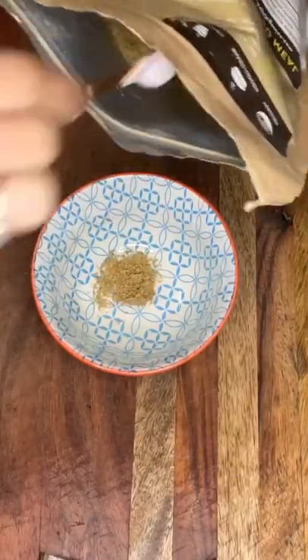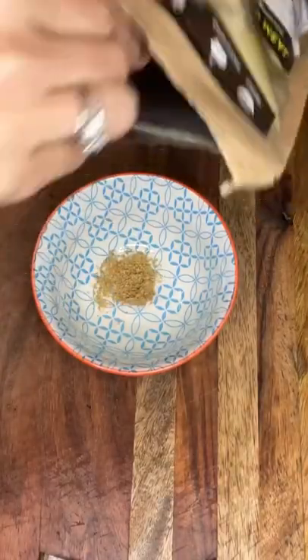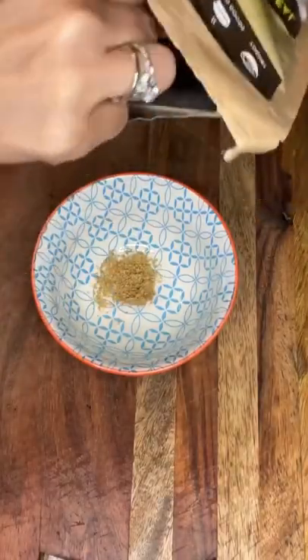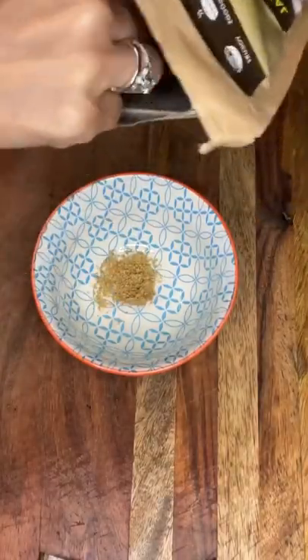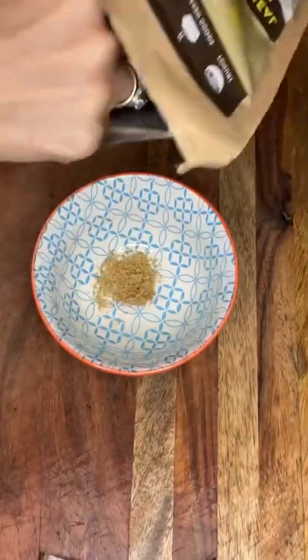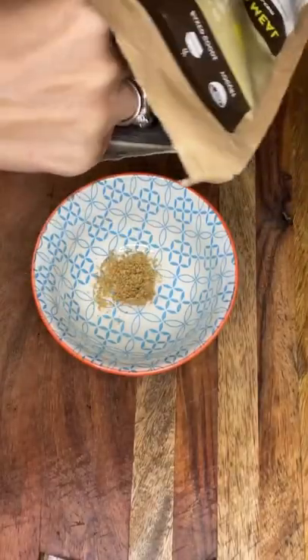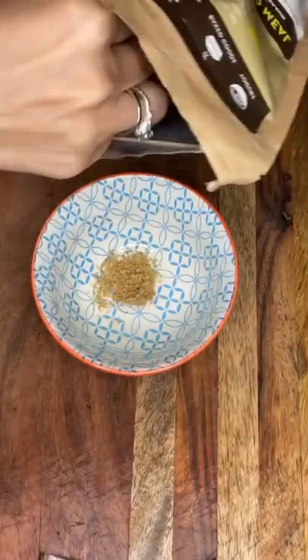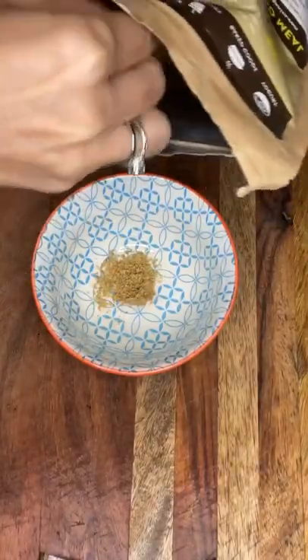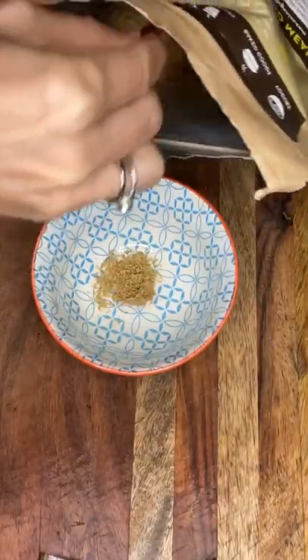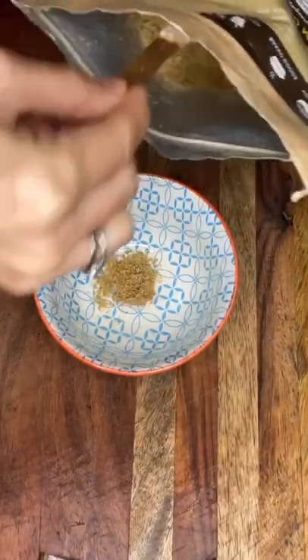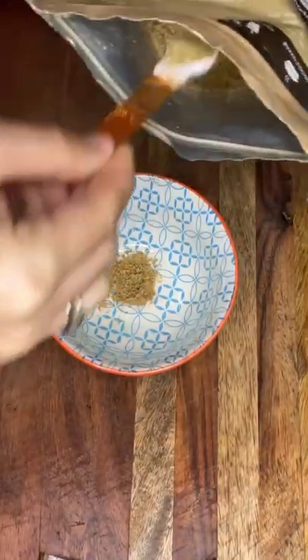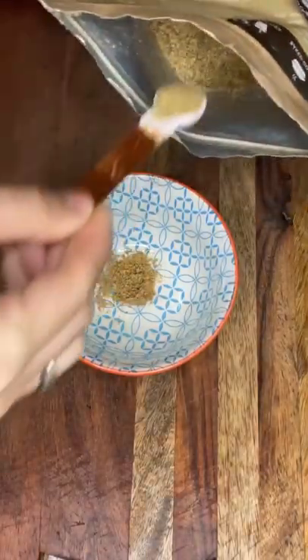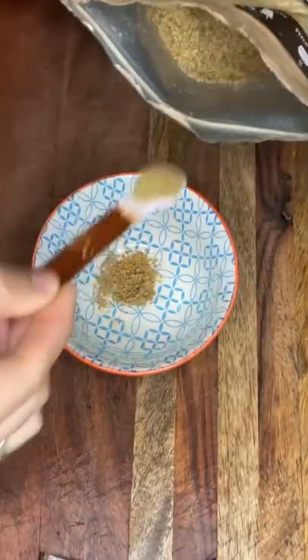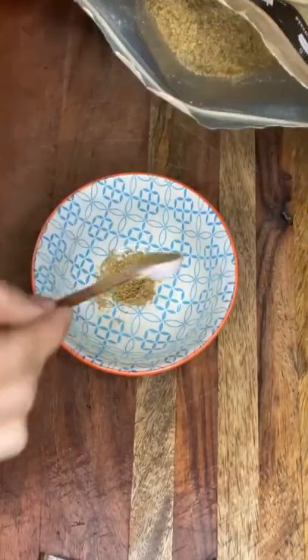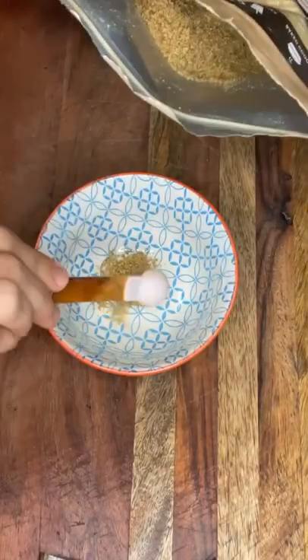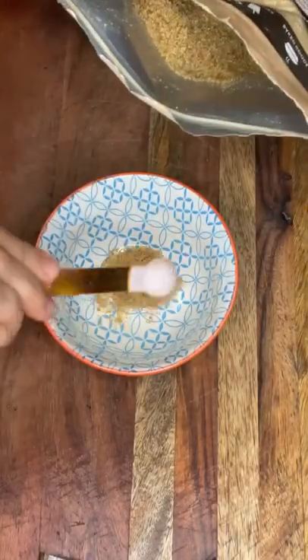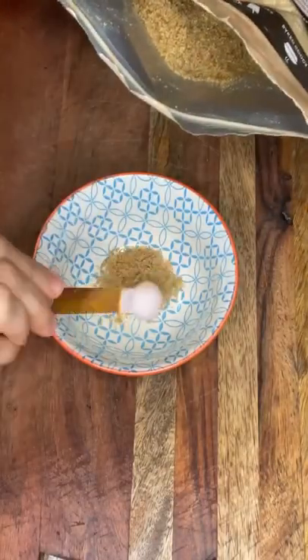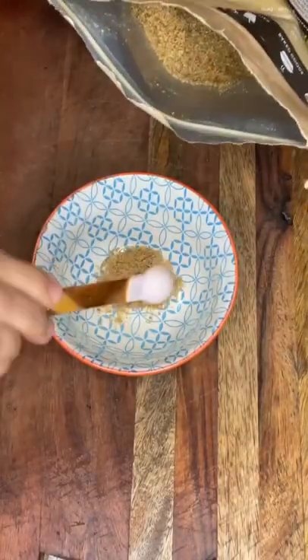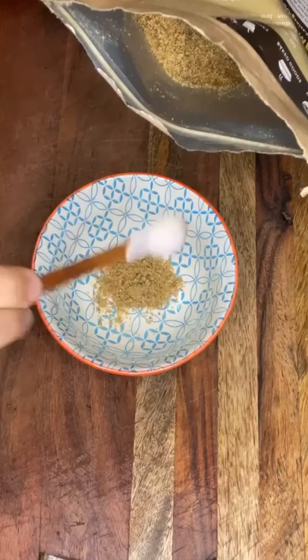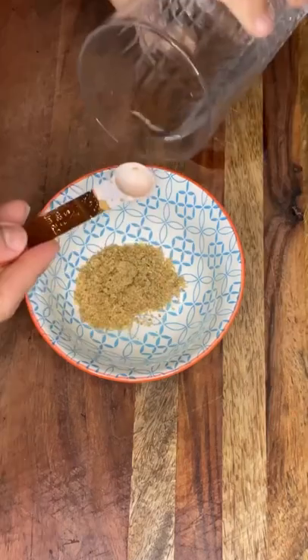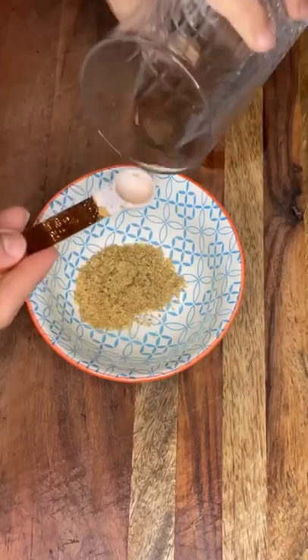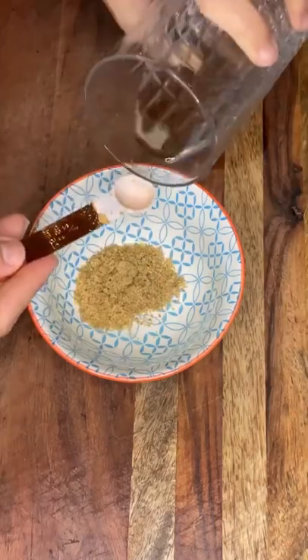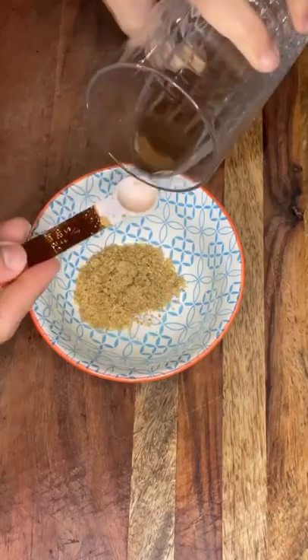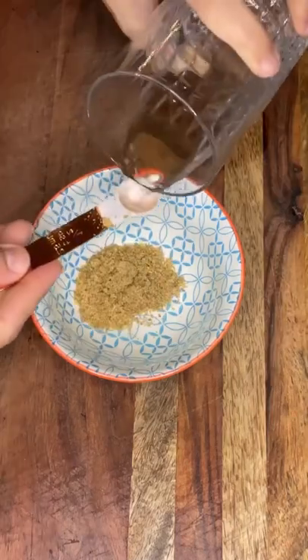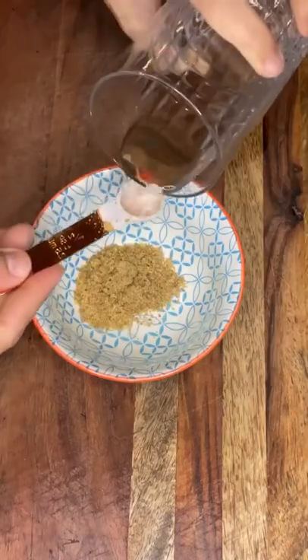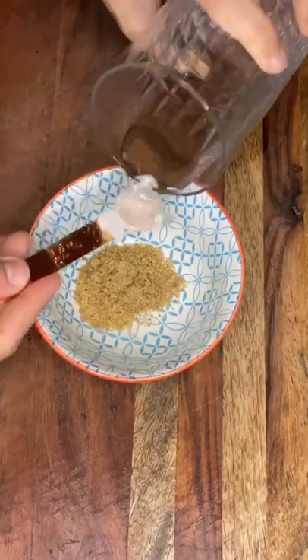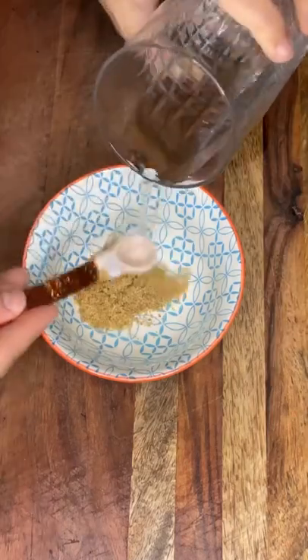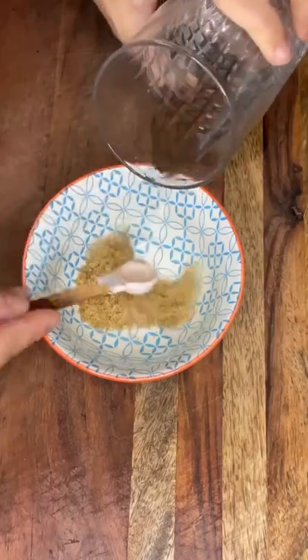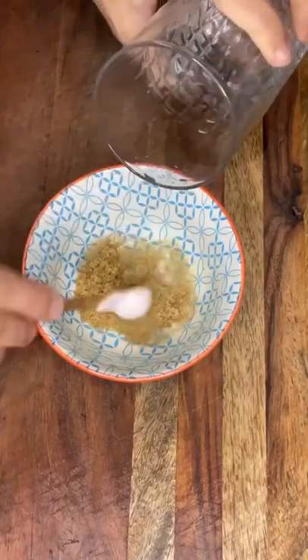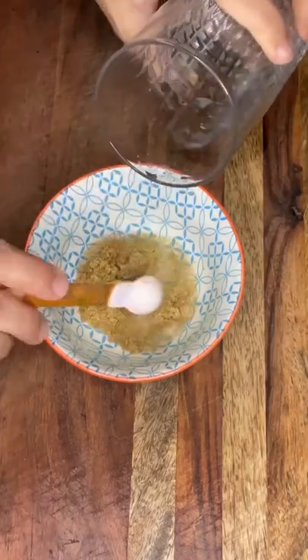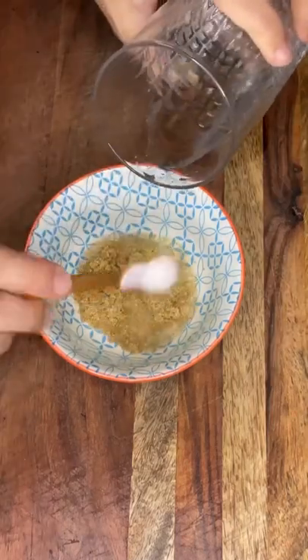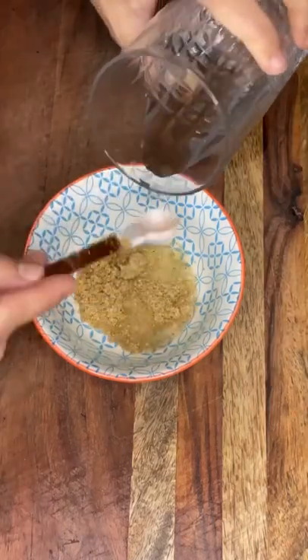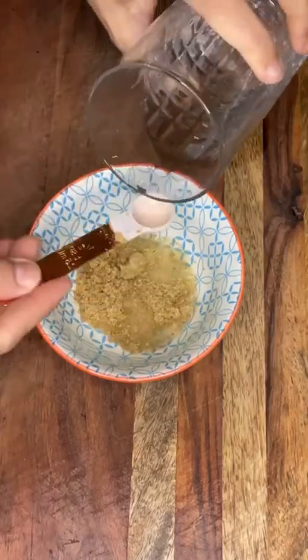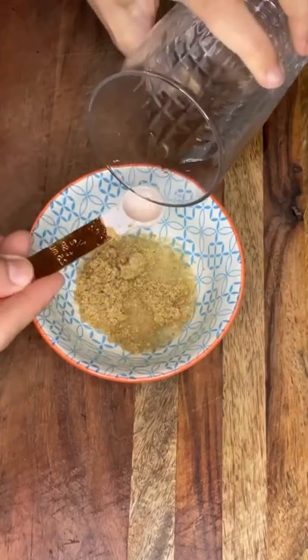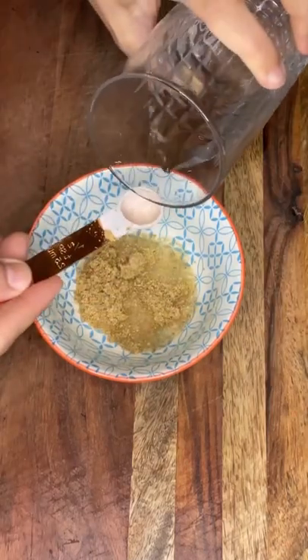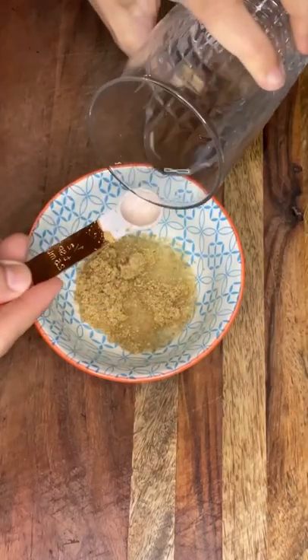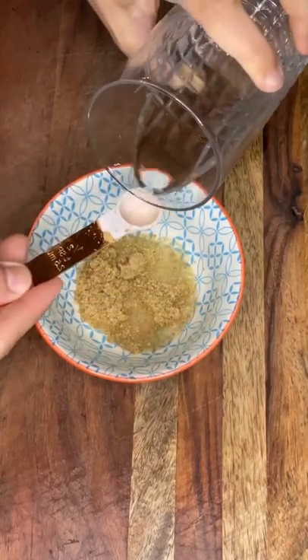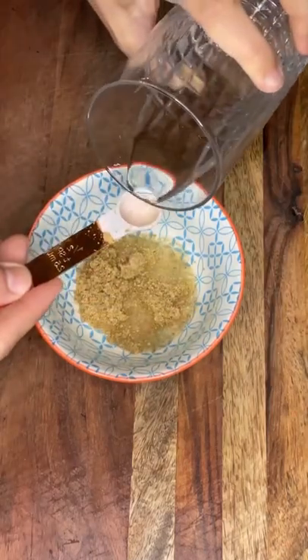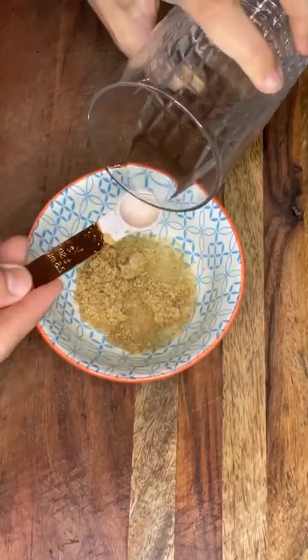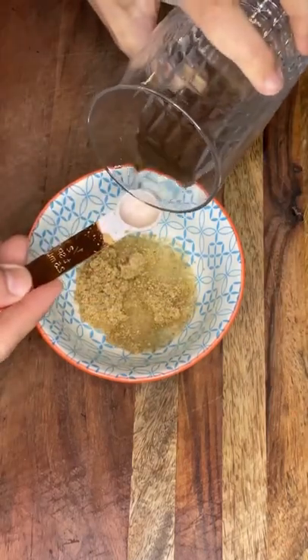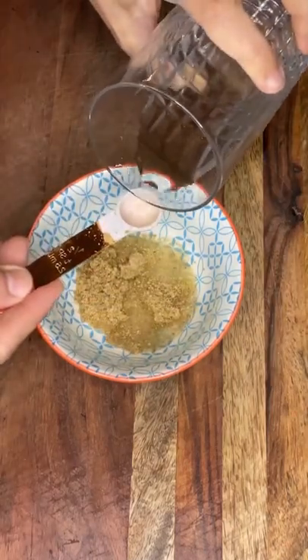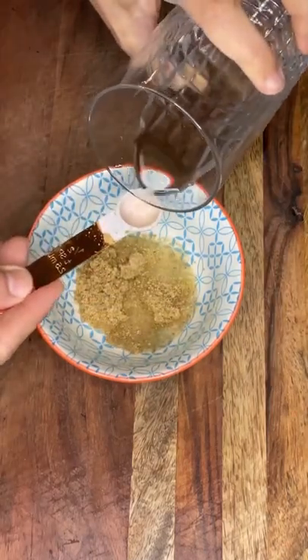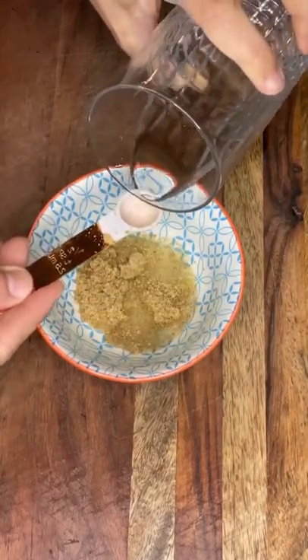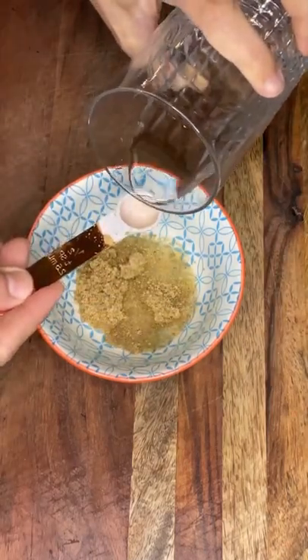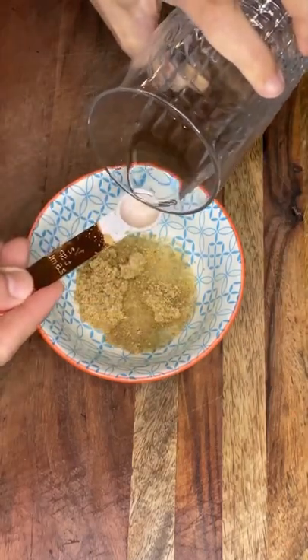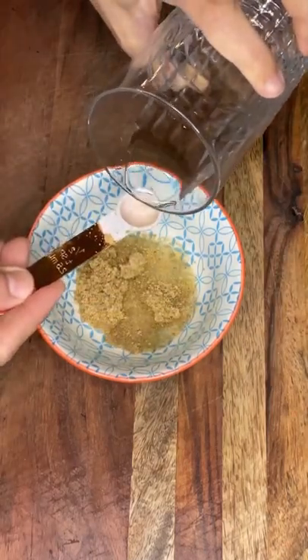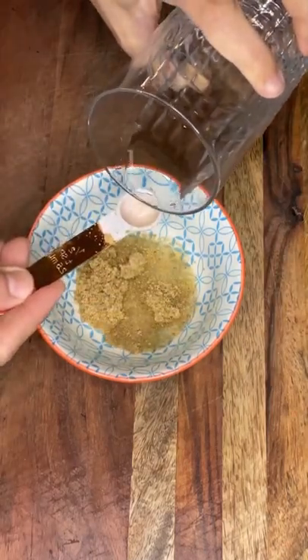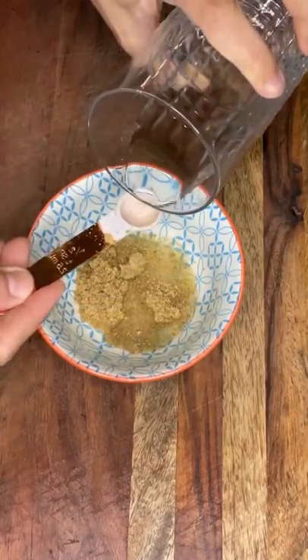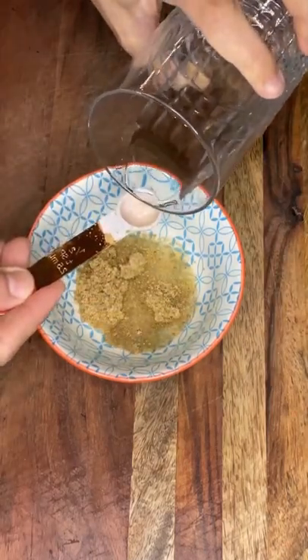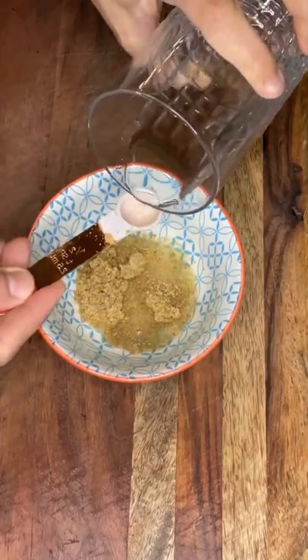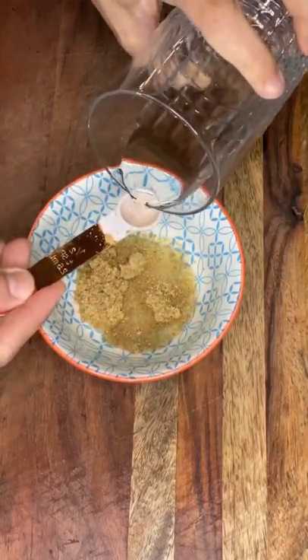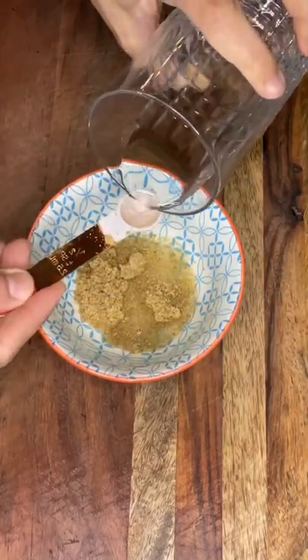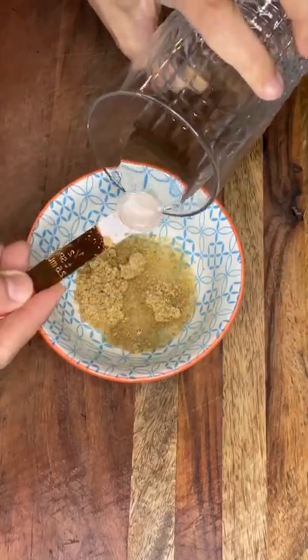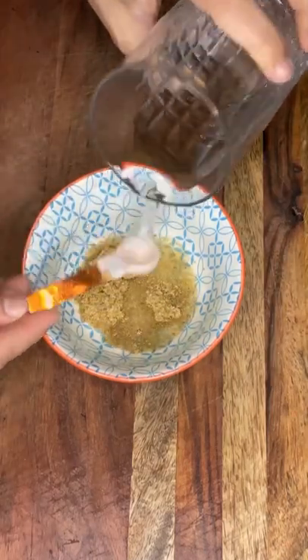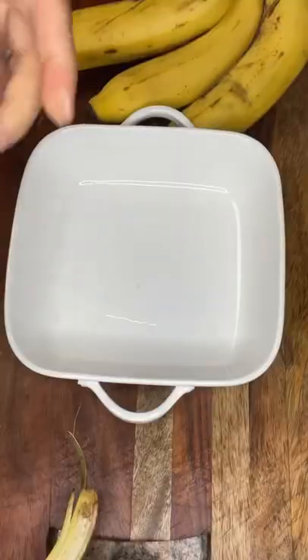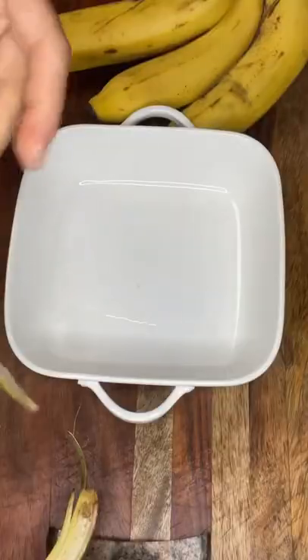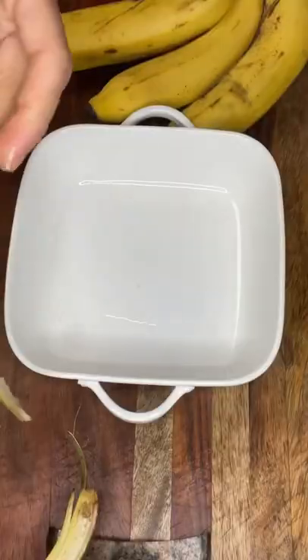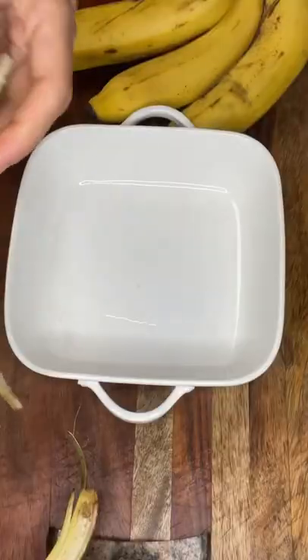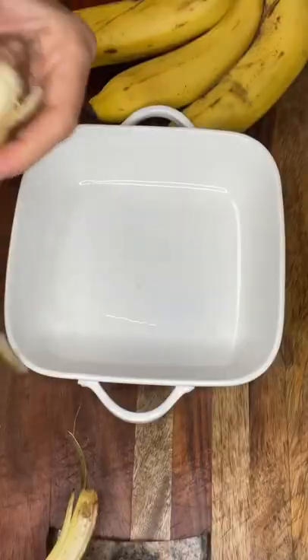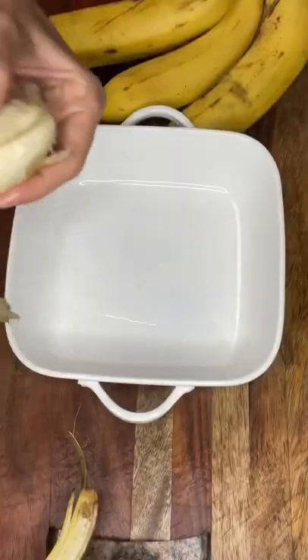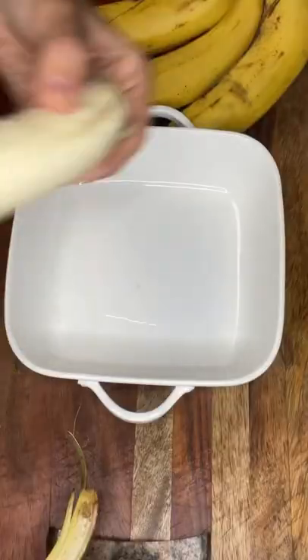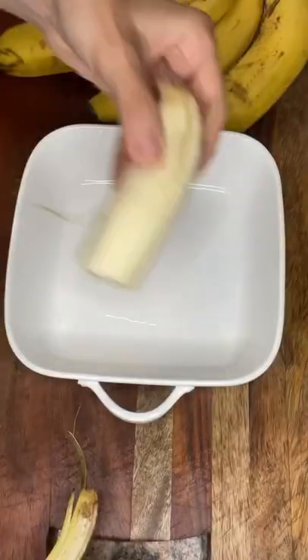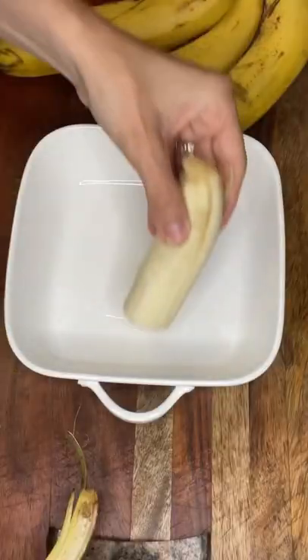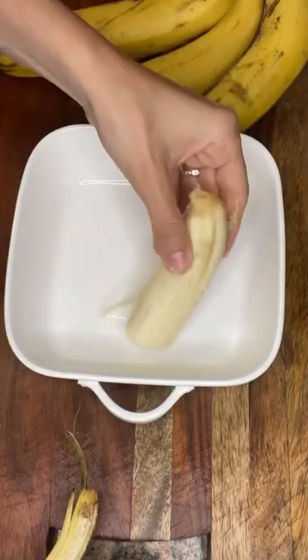I'm going to make the egg. I'm using two teaspoons of flax seeds along with four teaspoons of water, and we're going to let that sit.